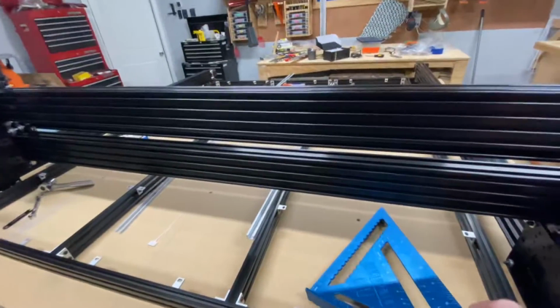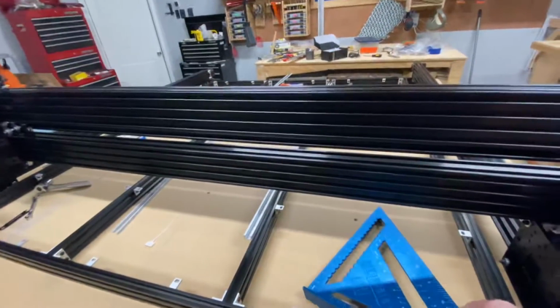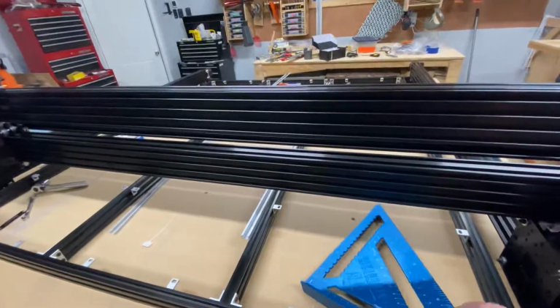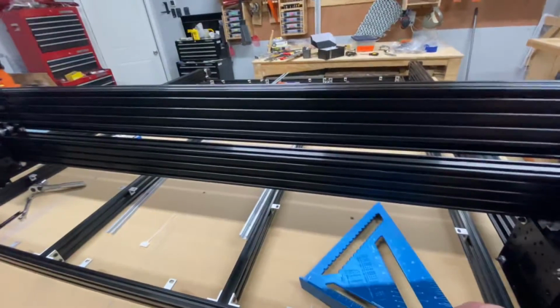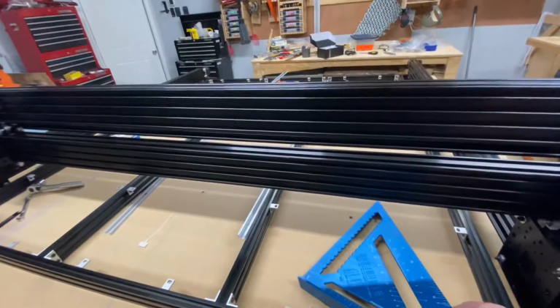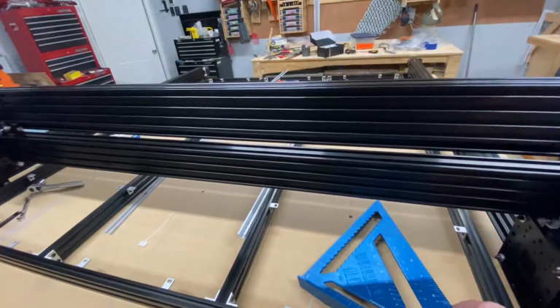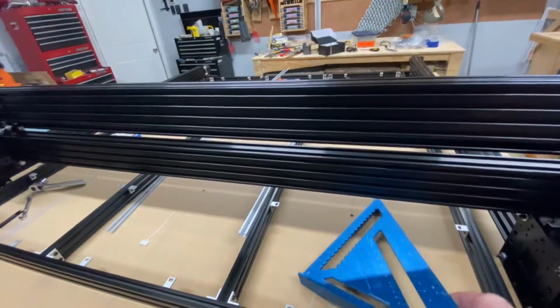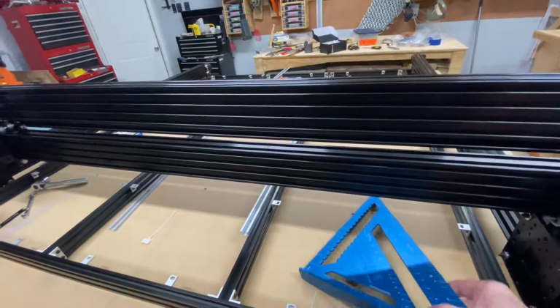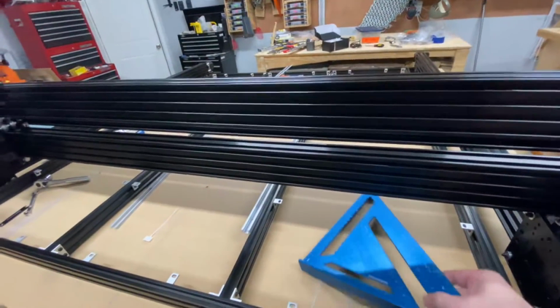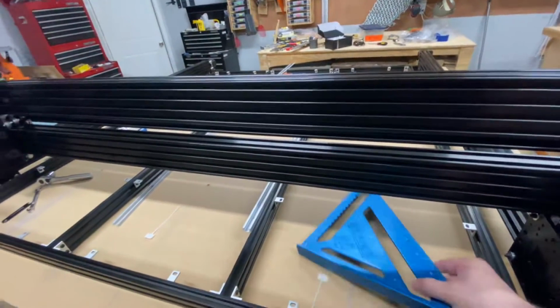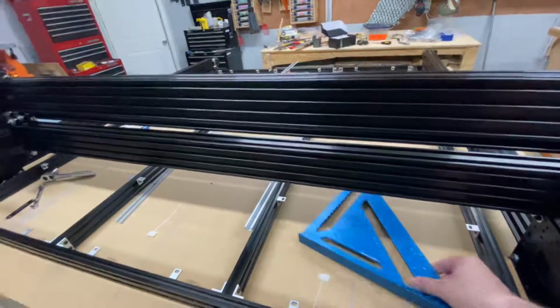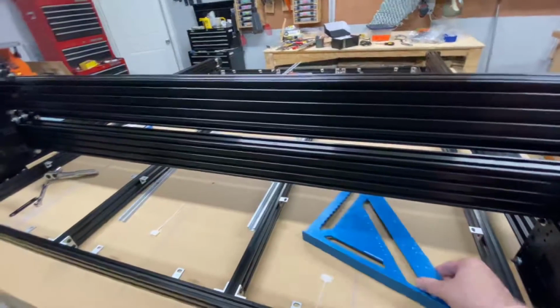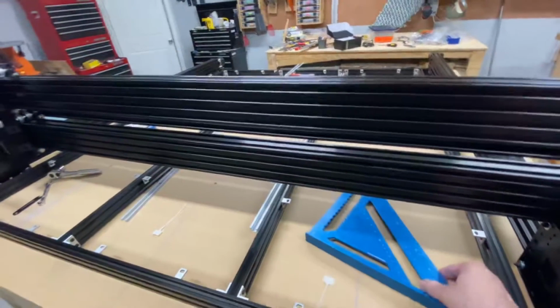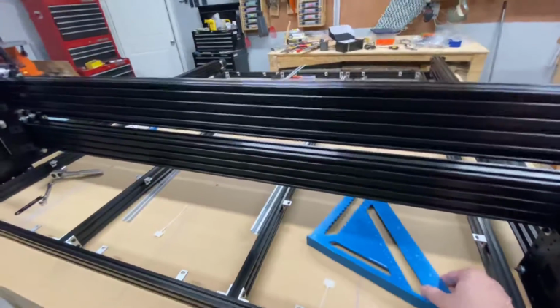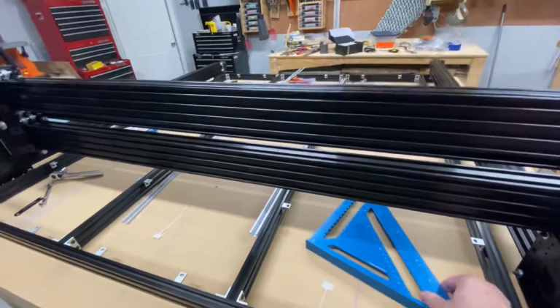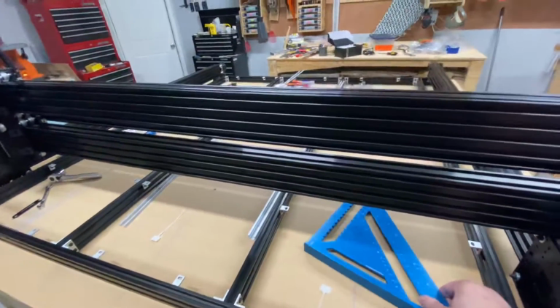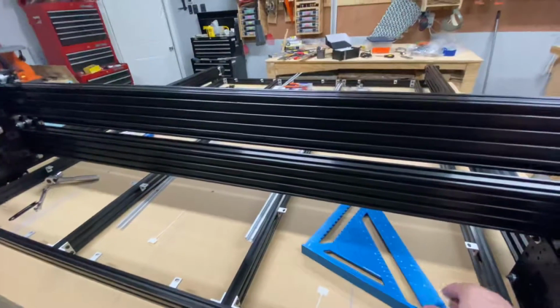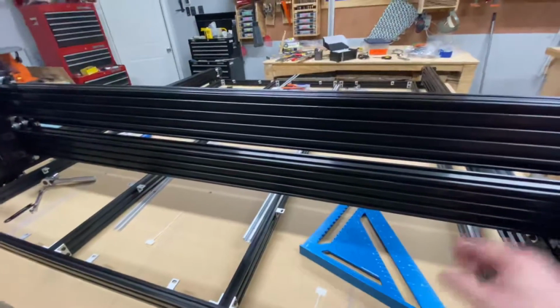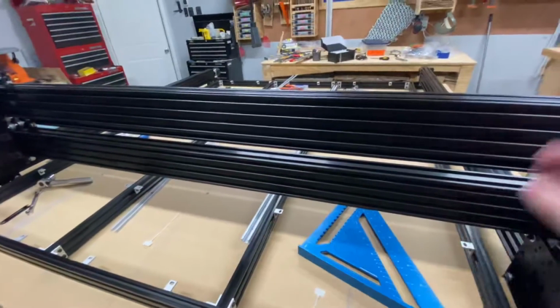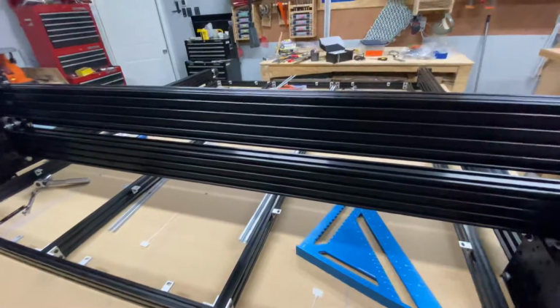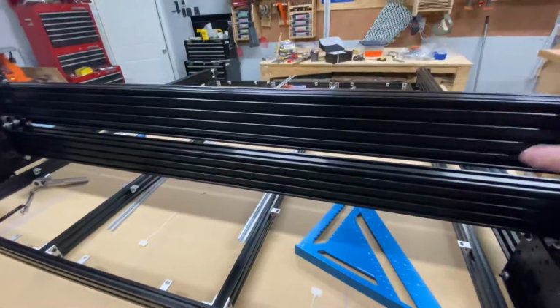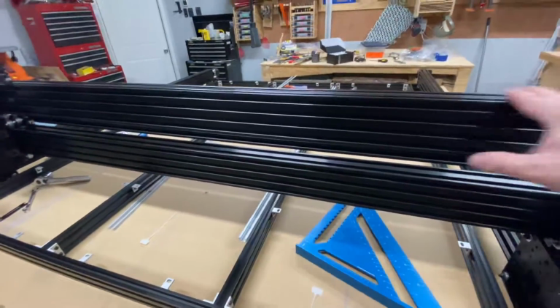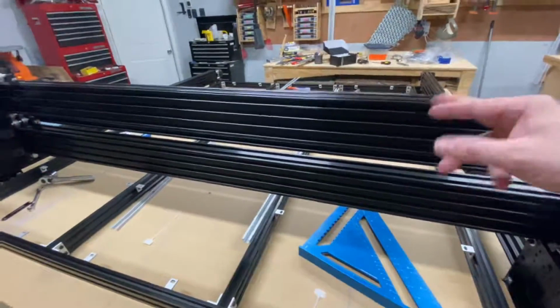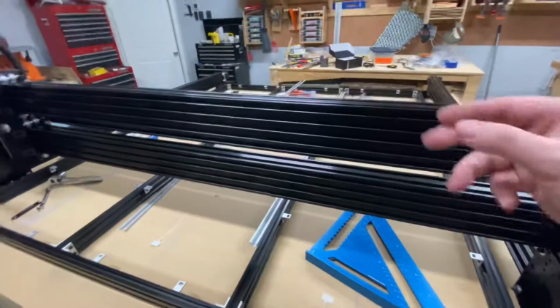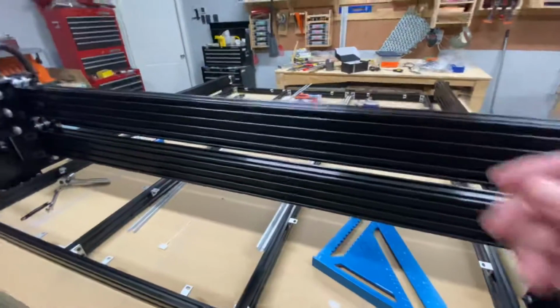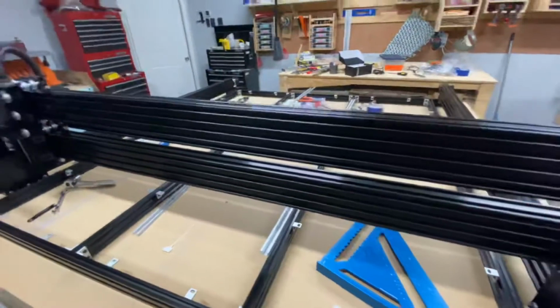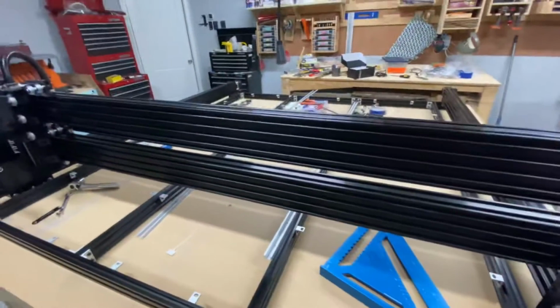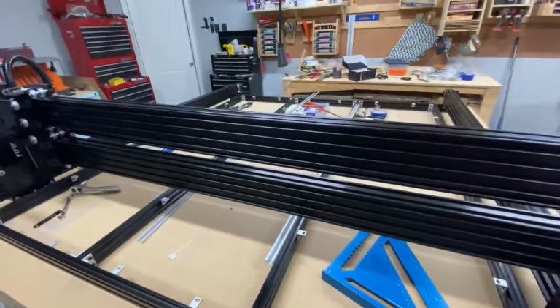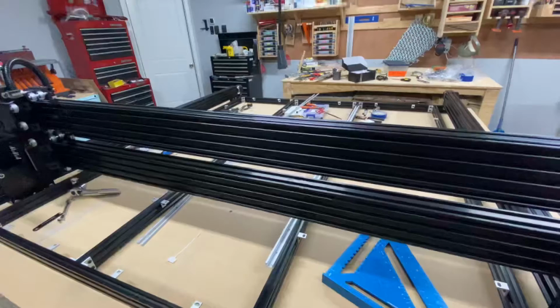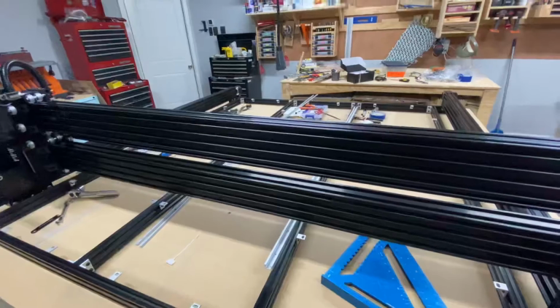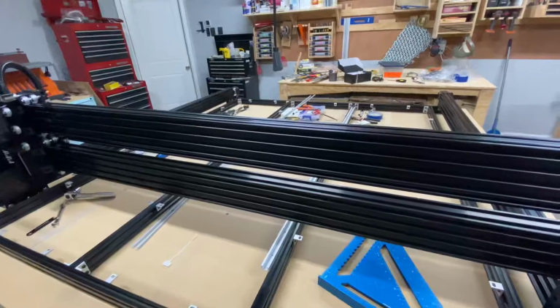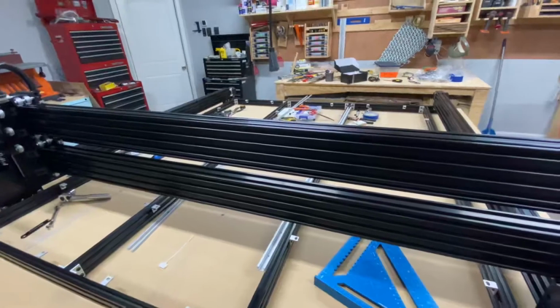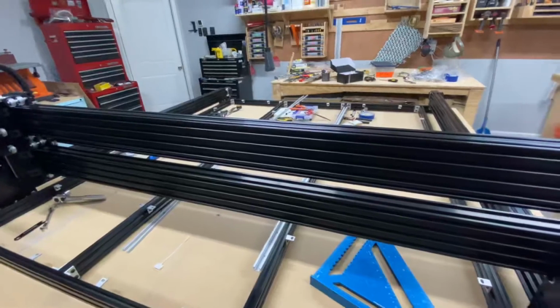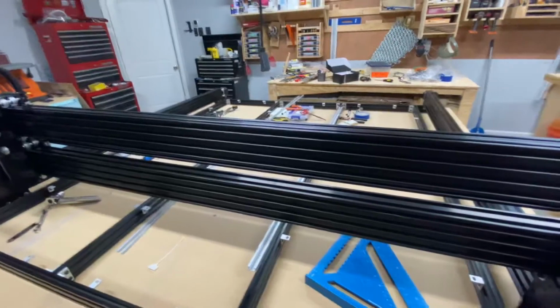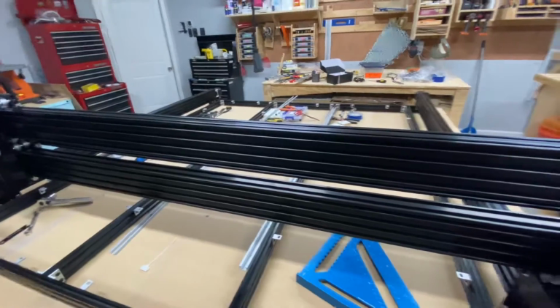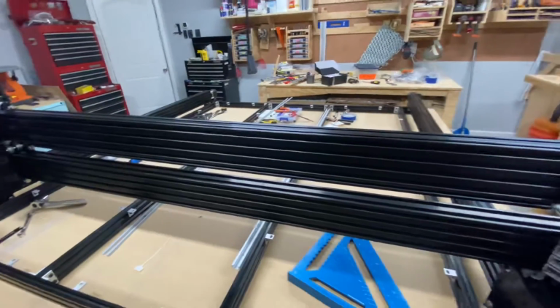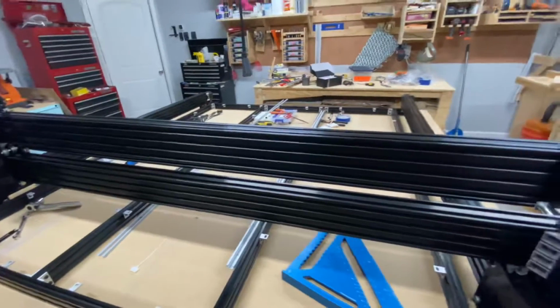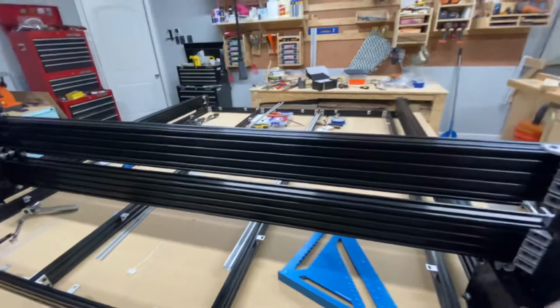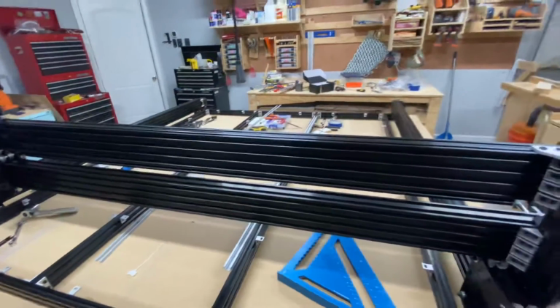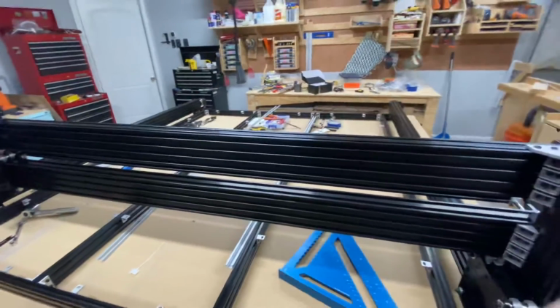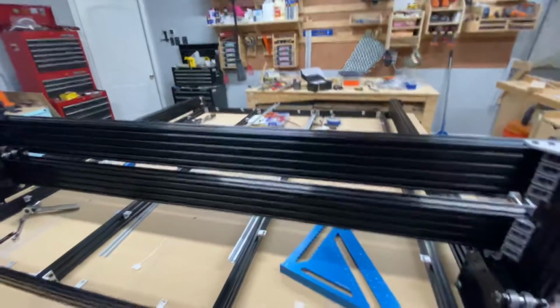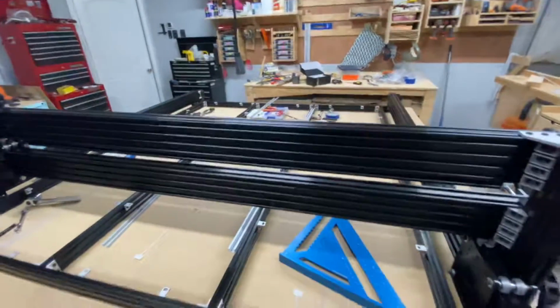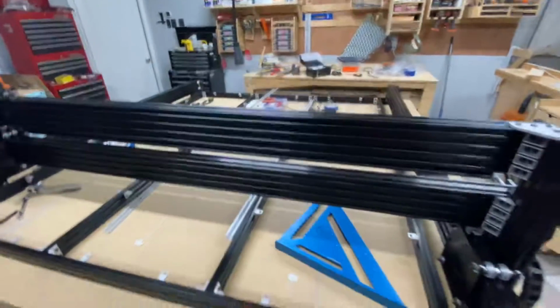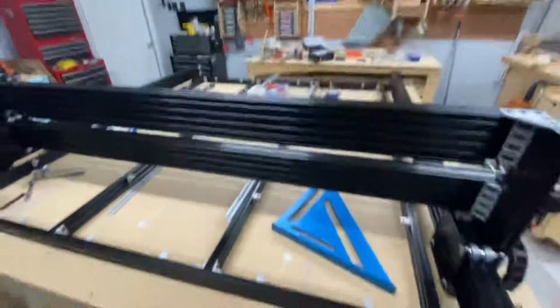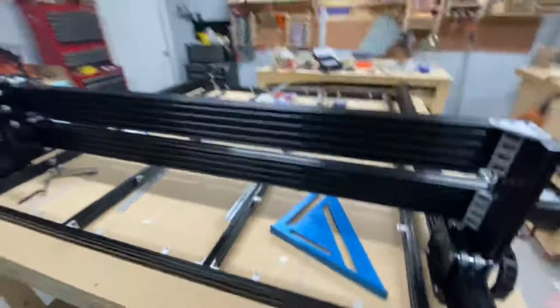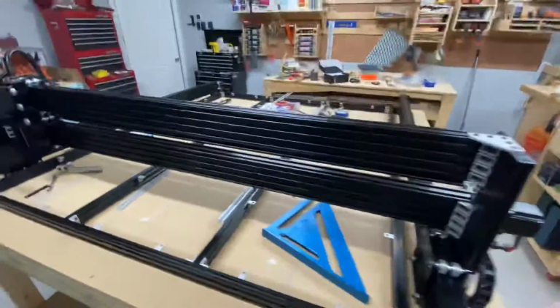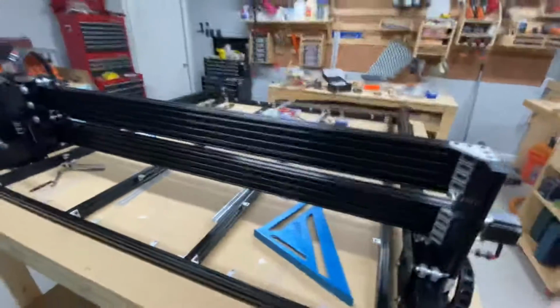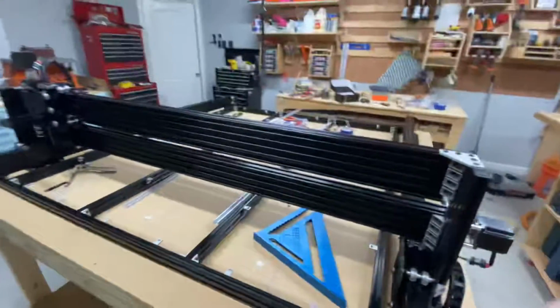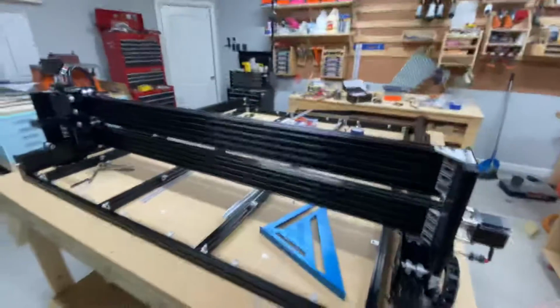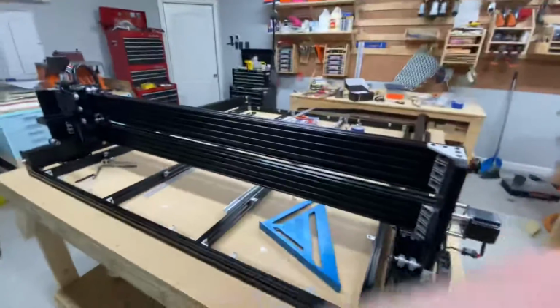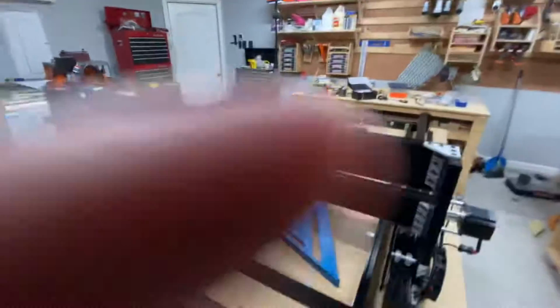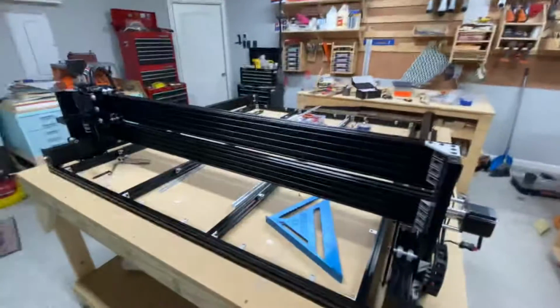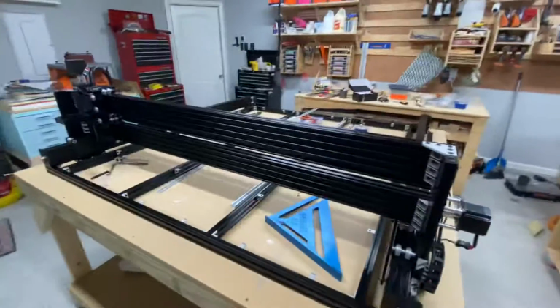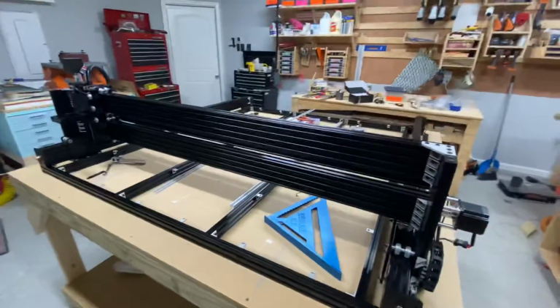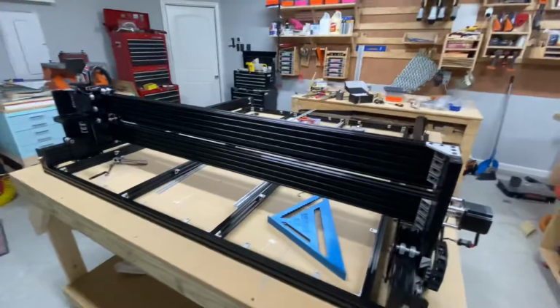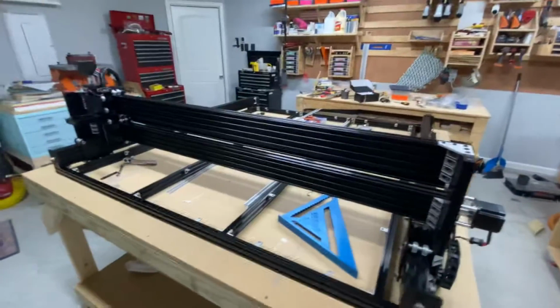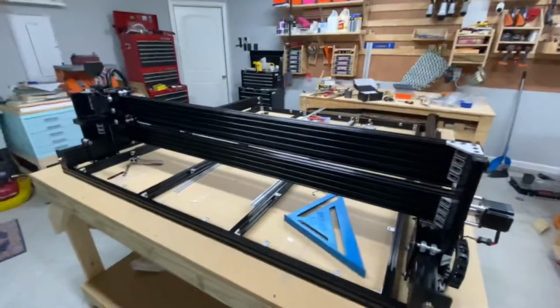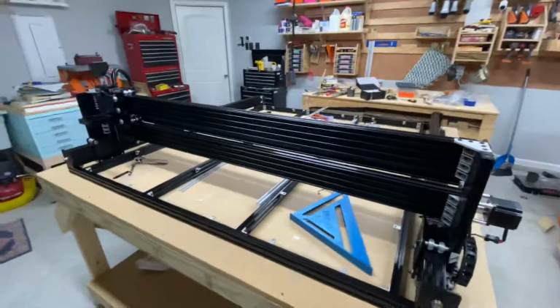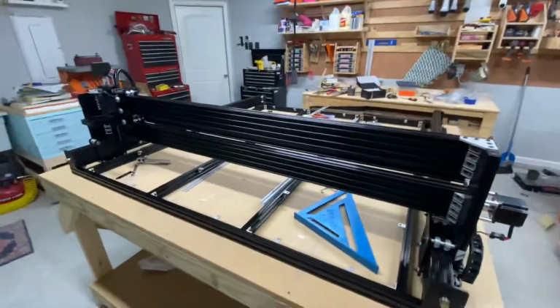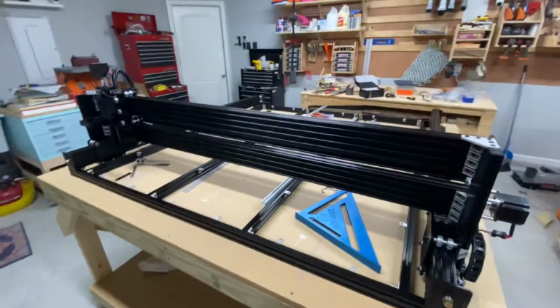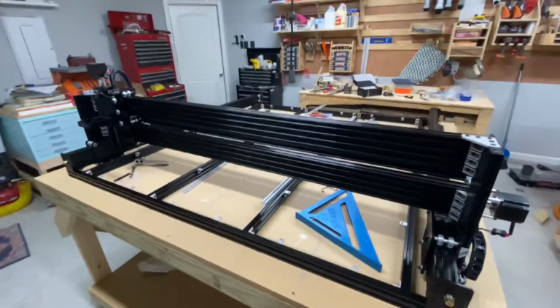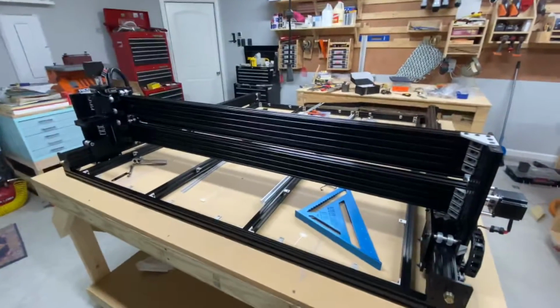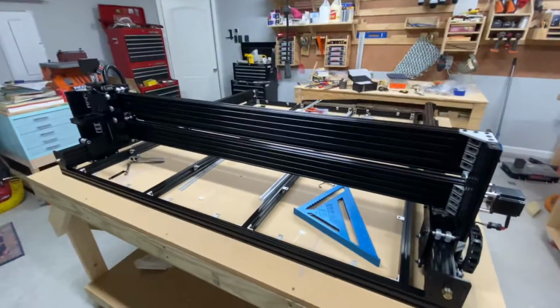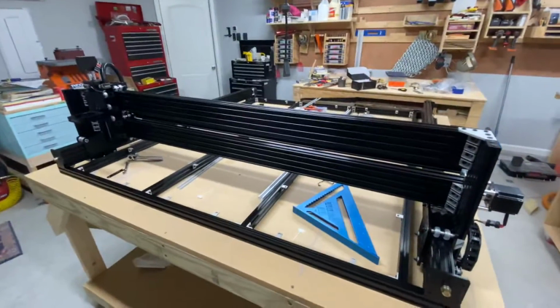I've measured these extrusions and they are exactly 1500 millimeters.